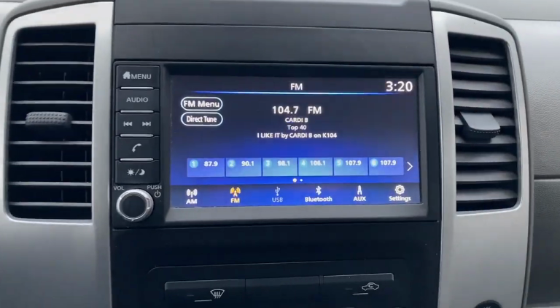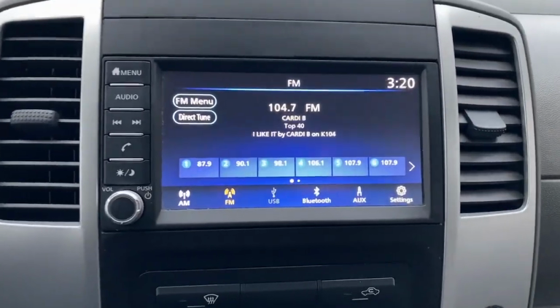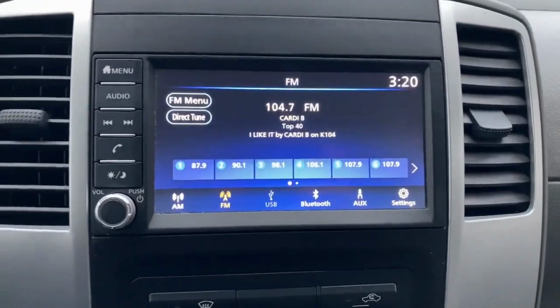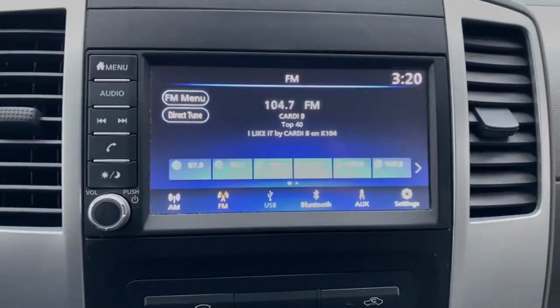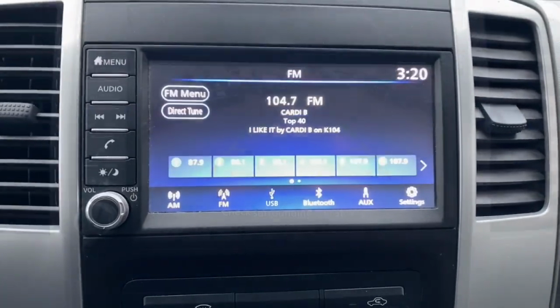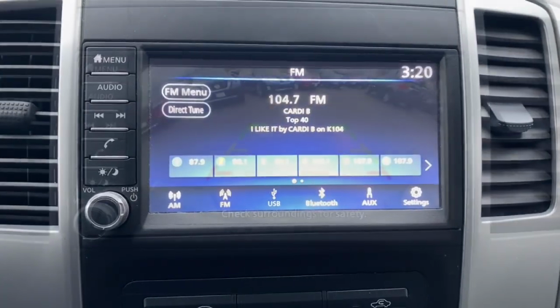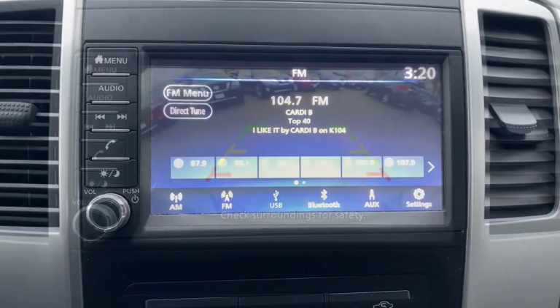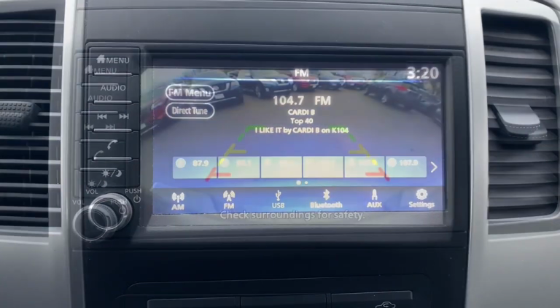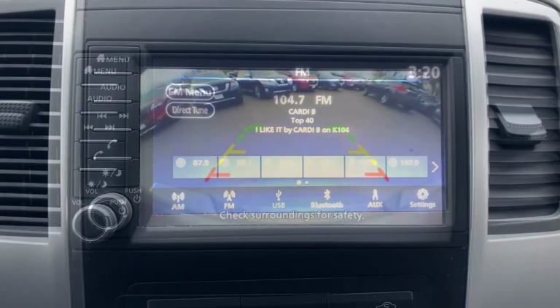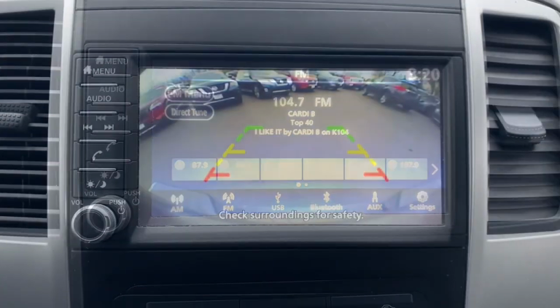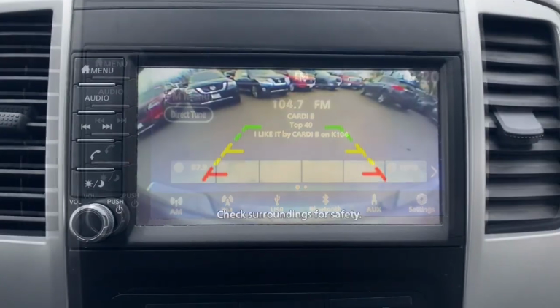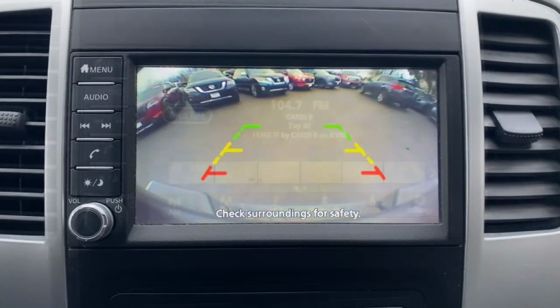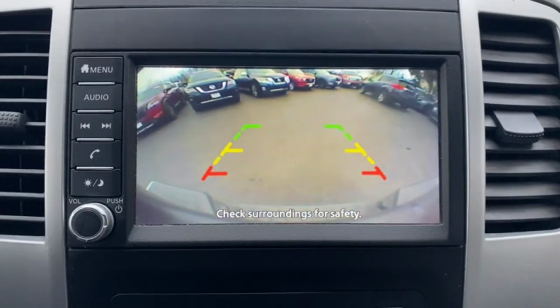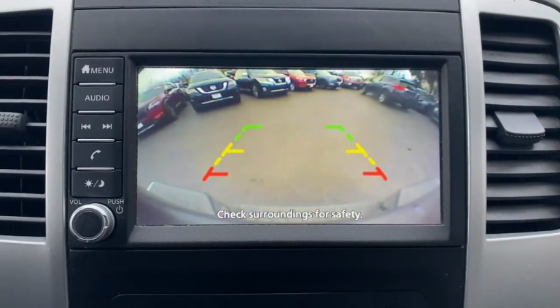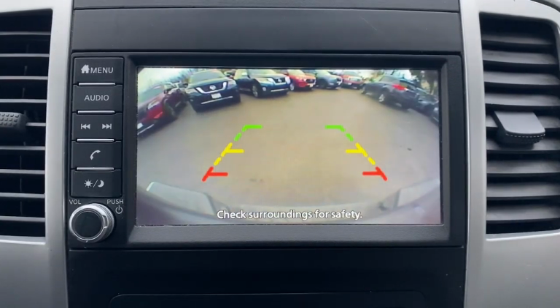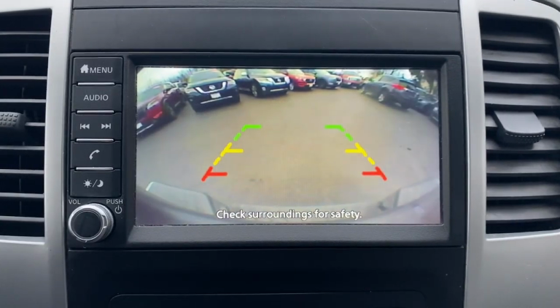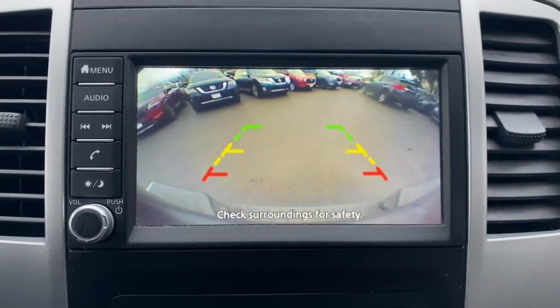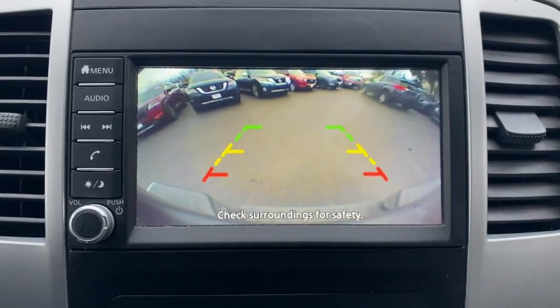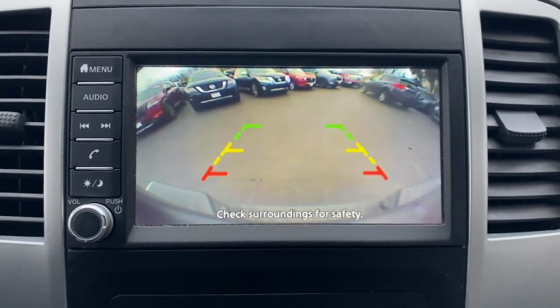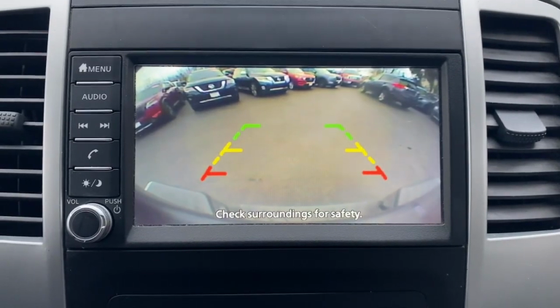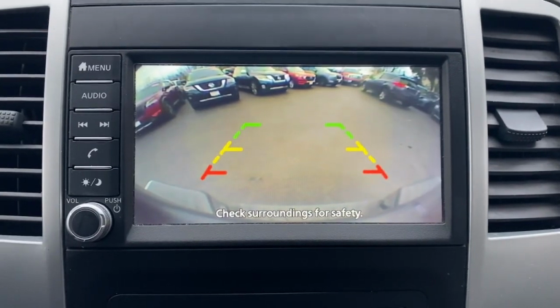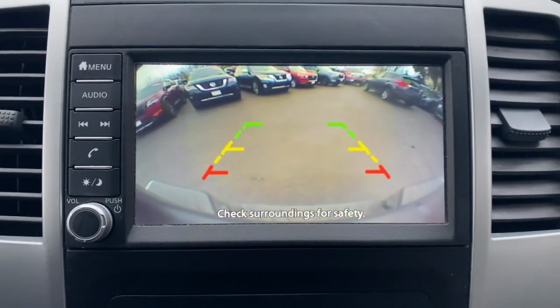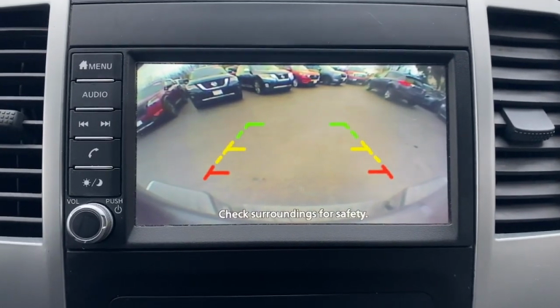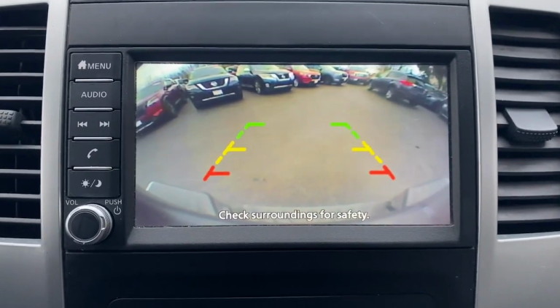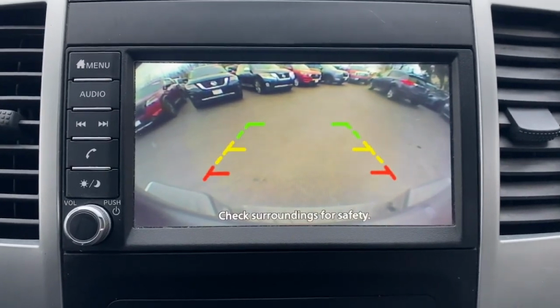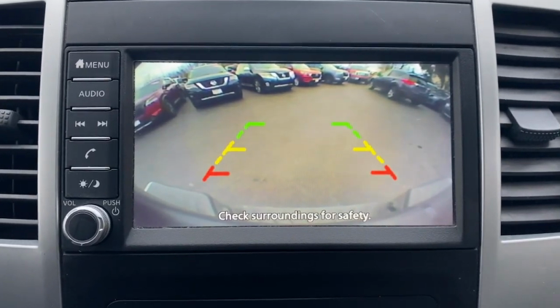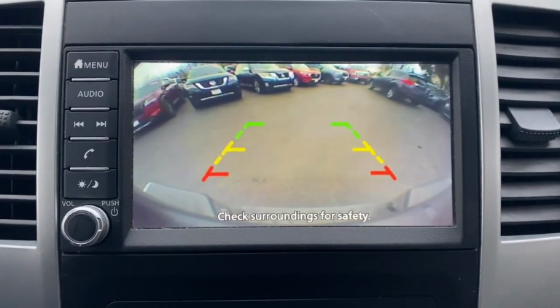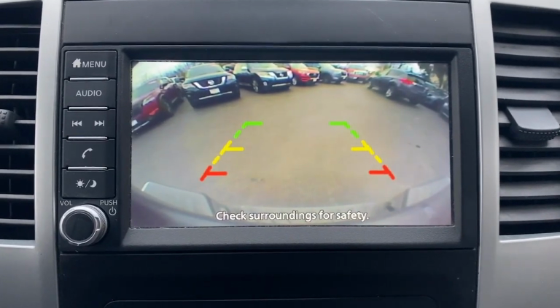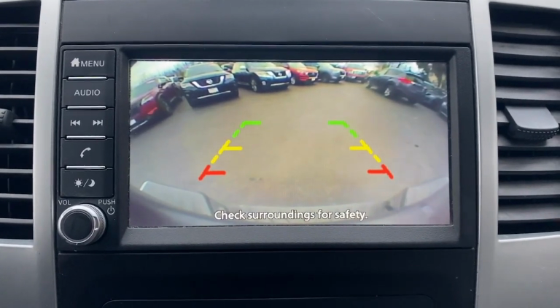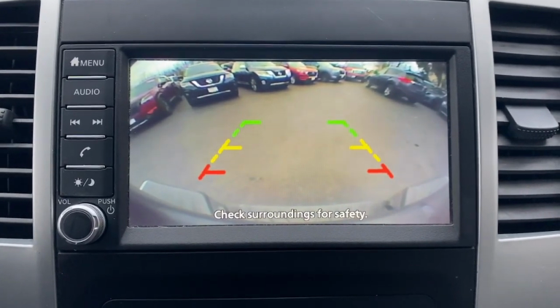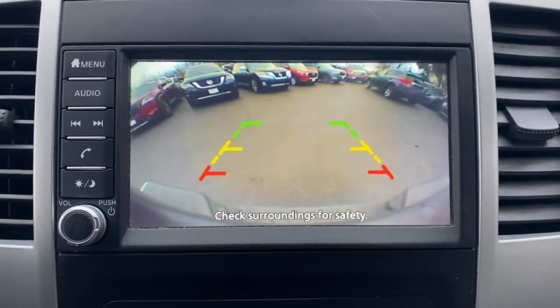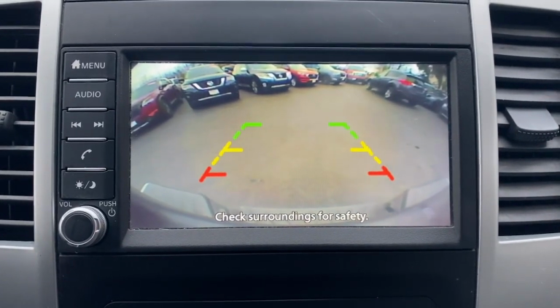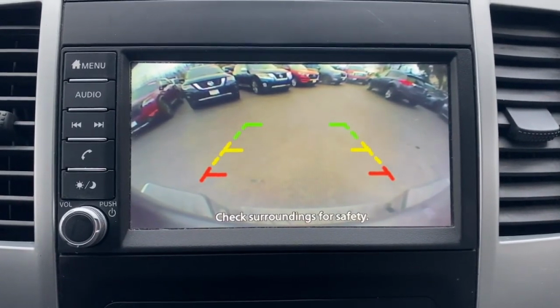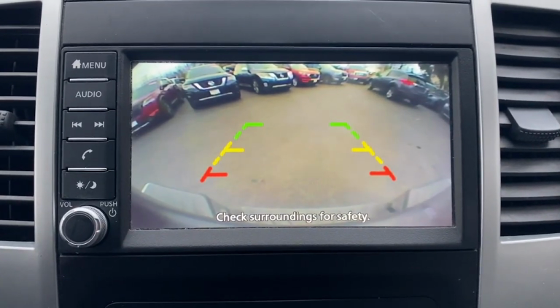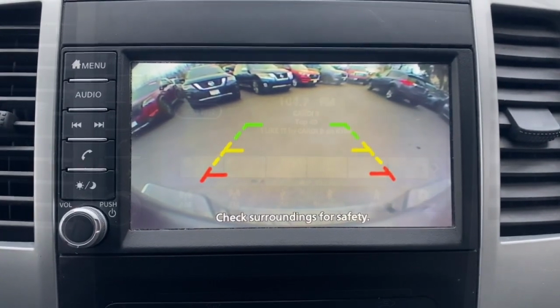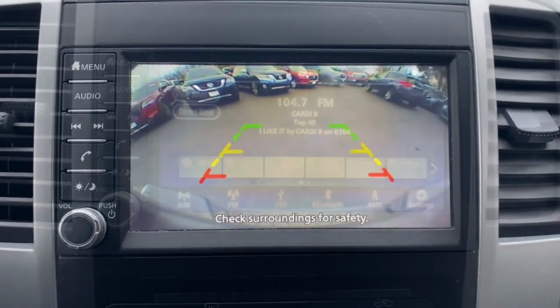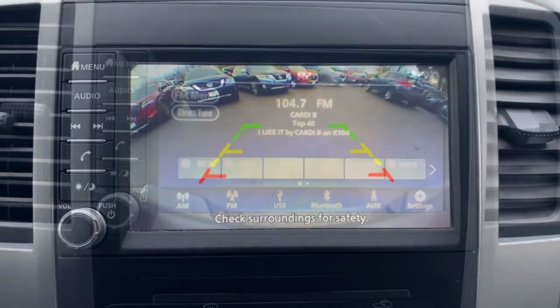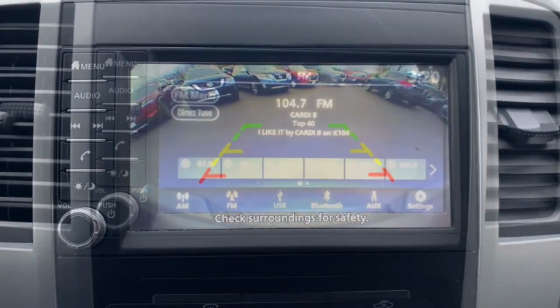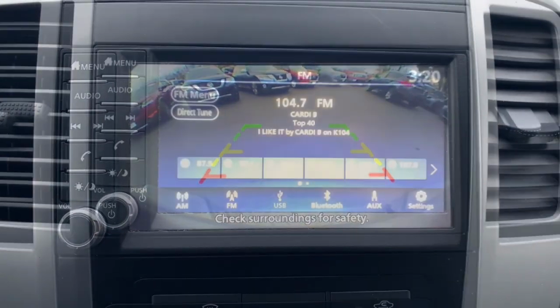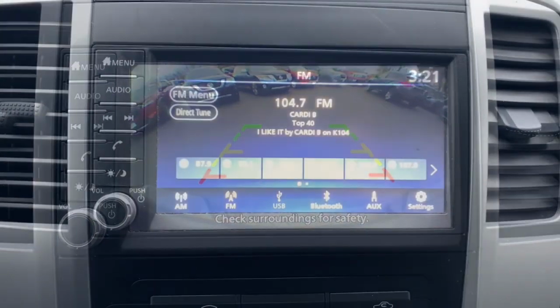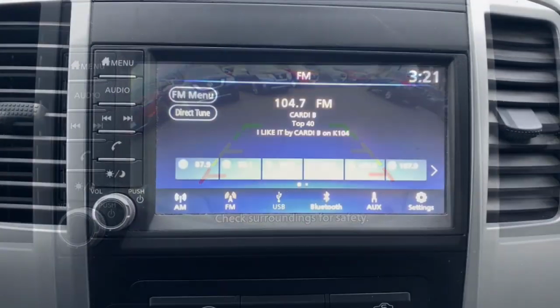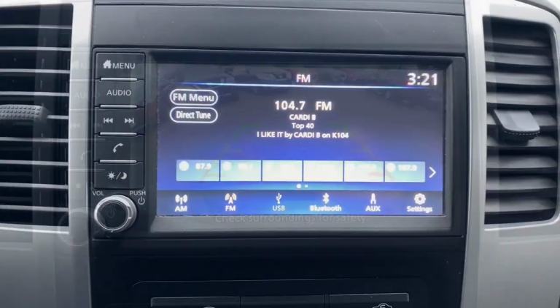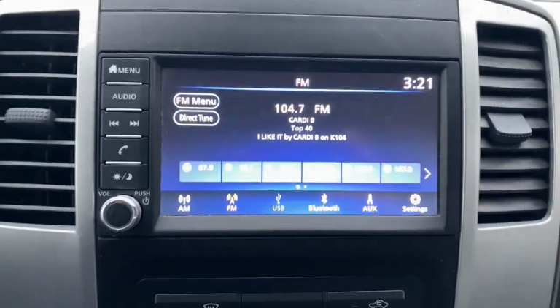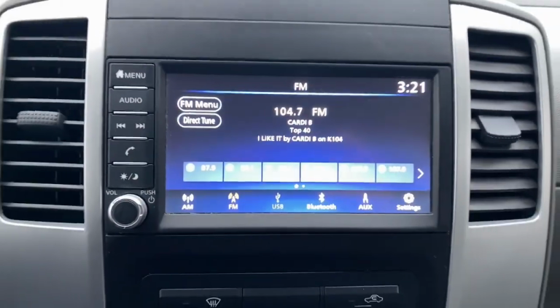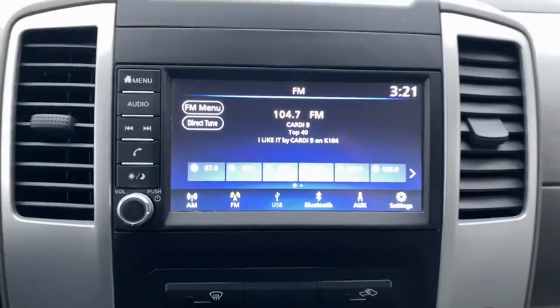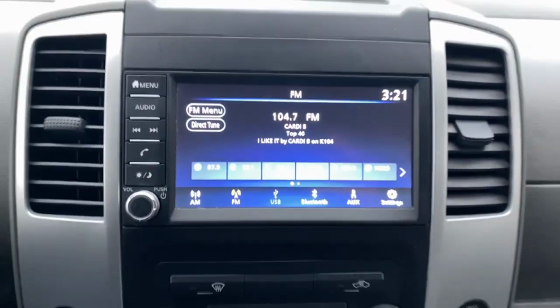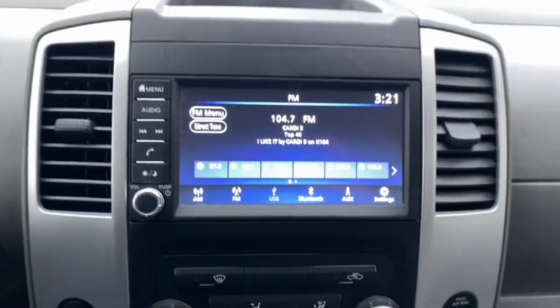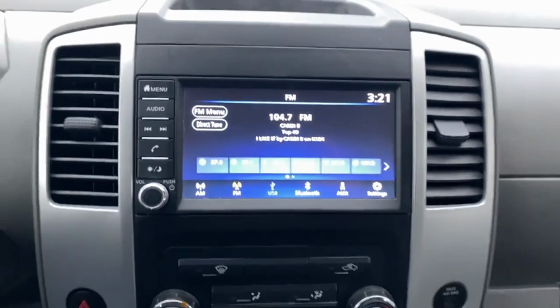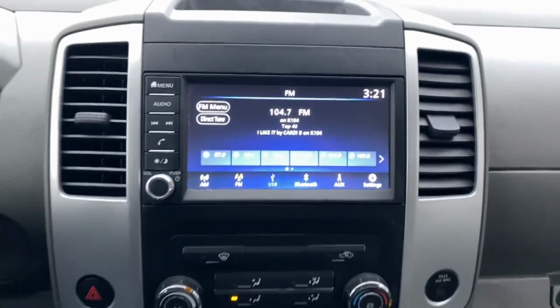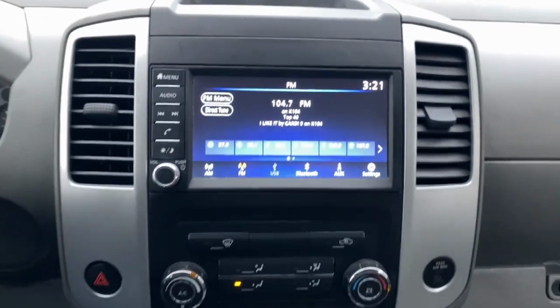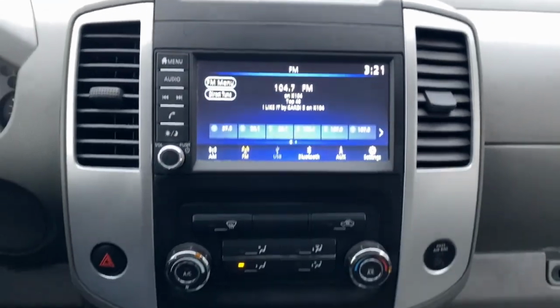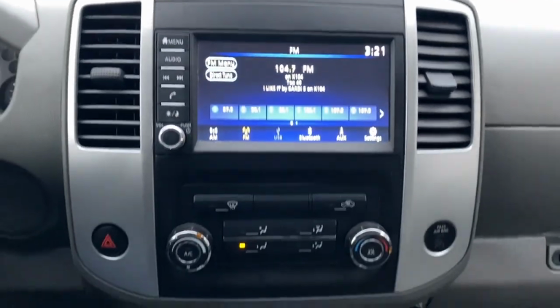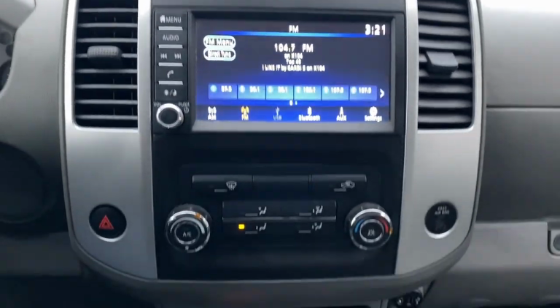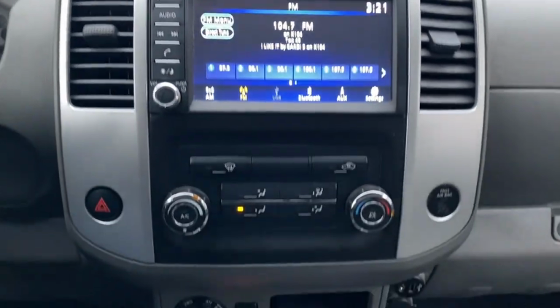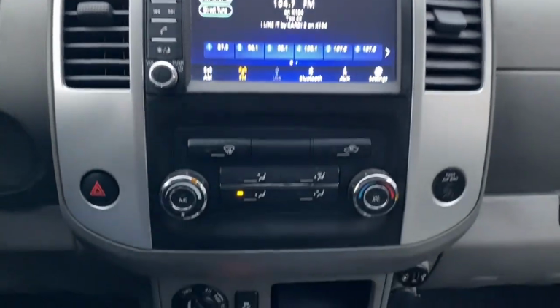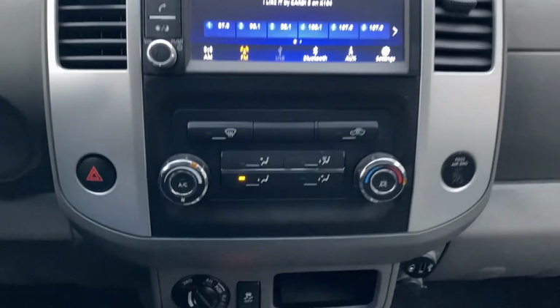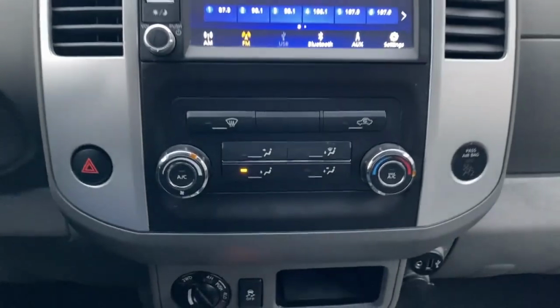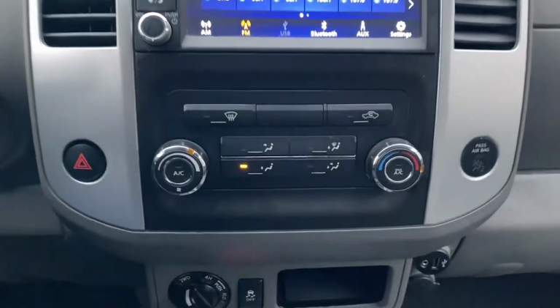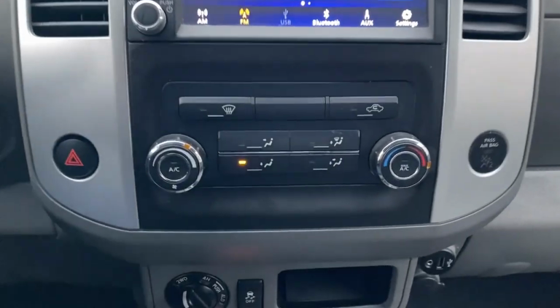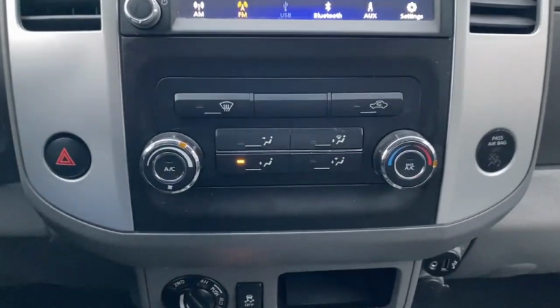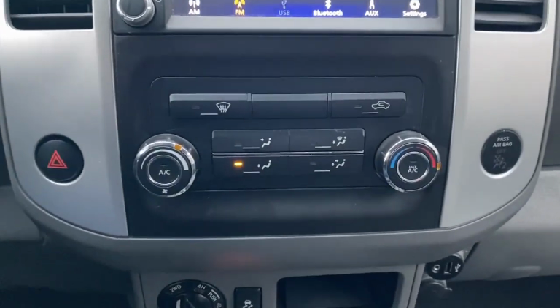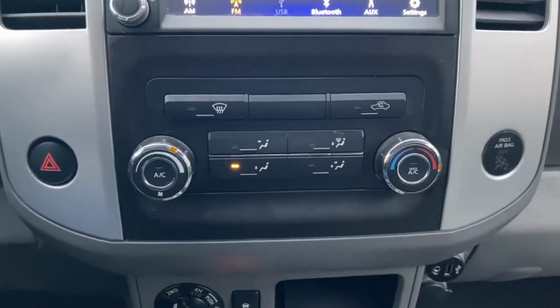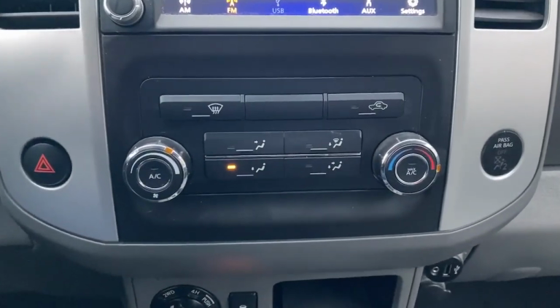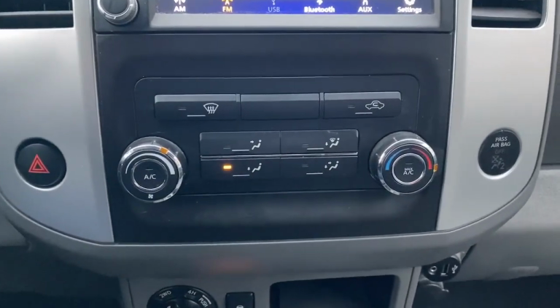Steering wheel audio controls, trailer hitch, heated front seat. Mid-size truck capability at an oversized value.